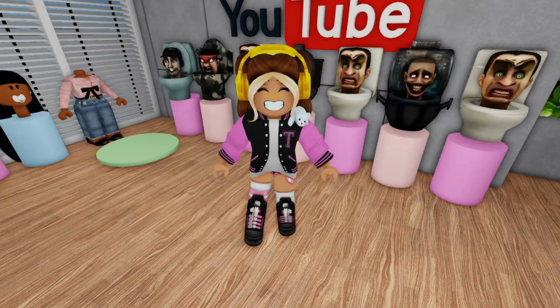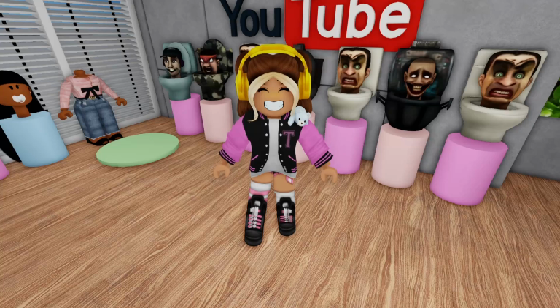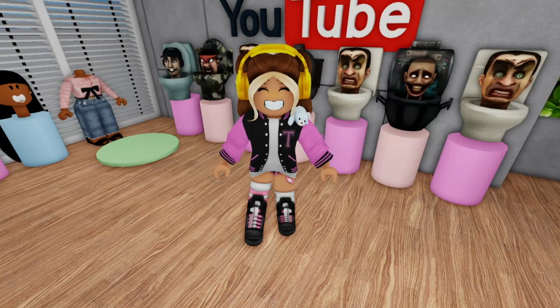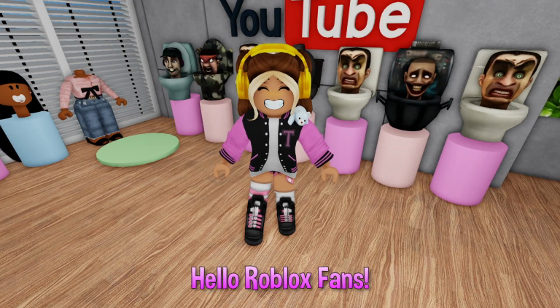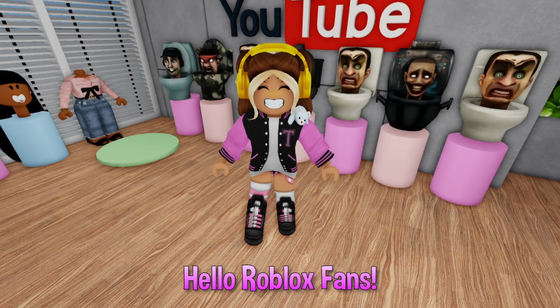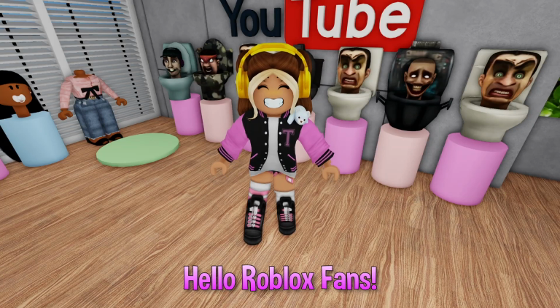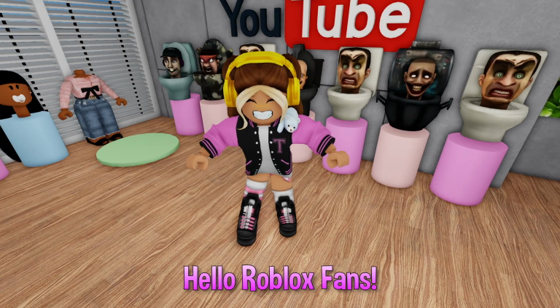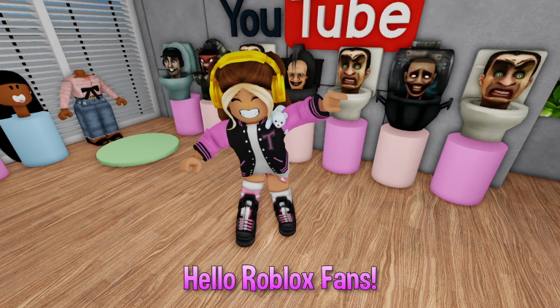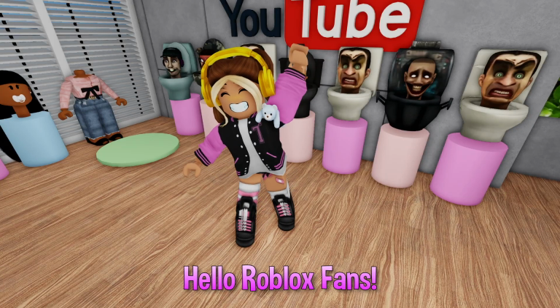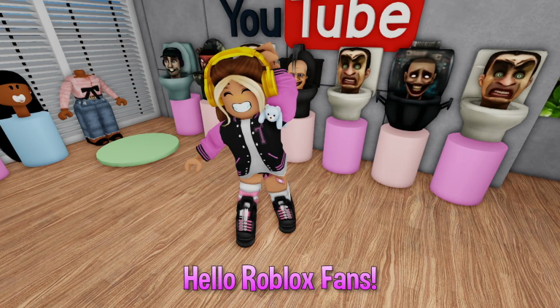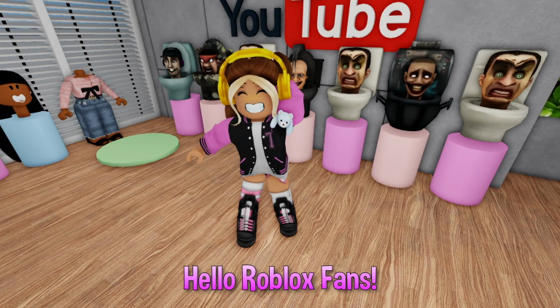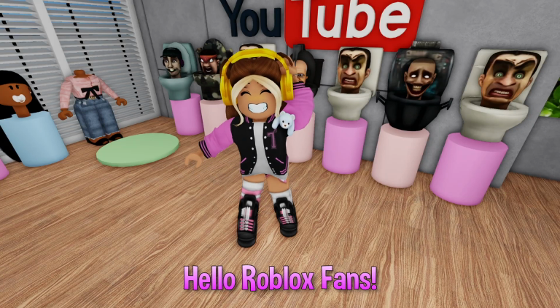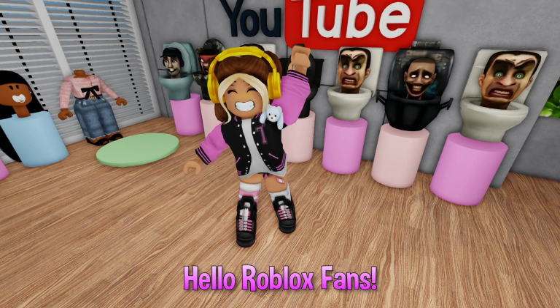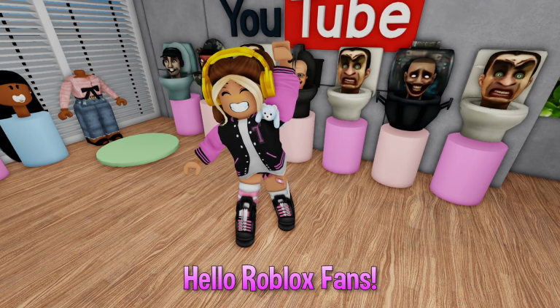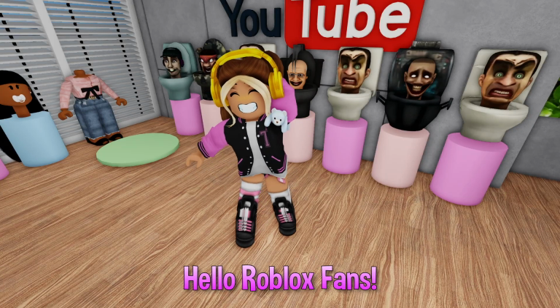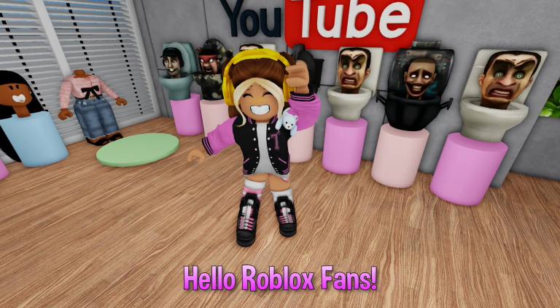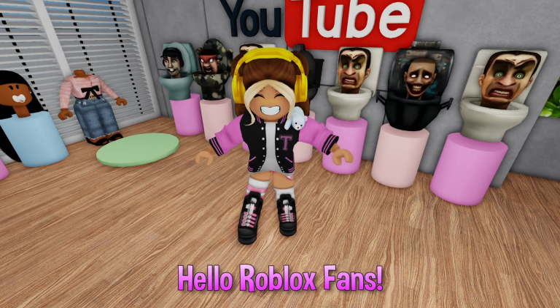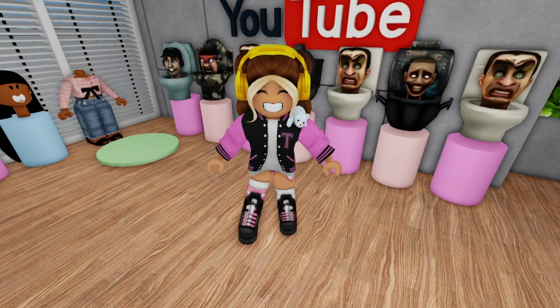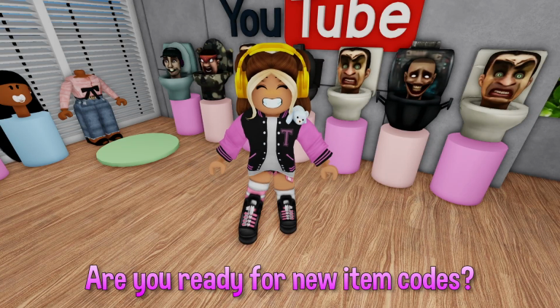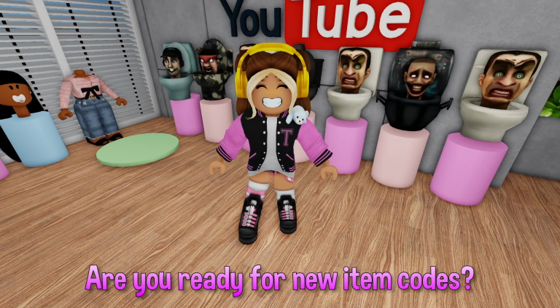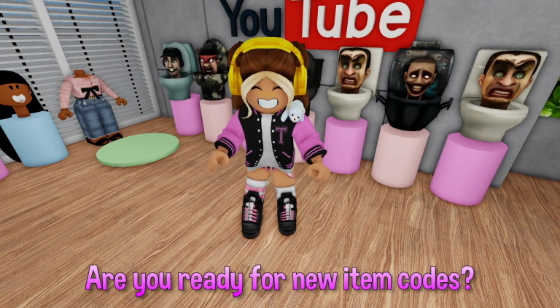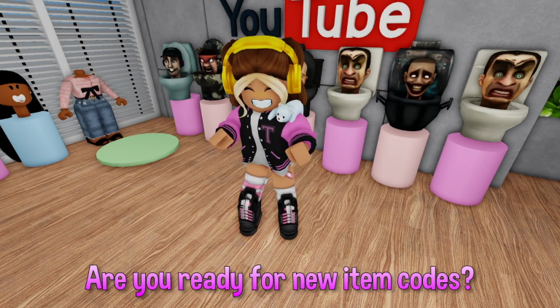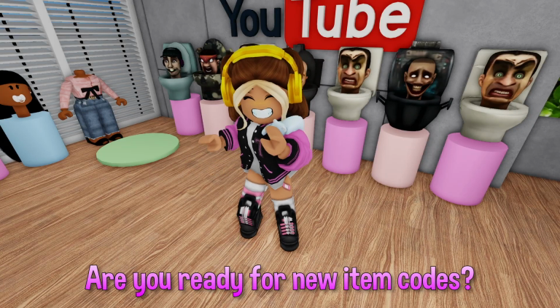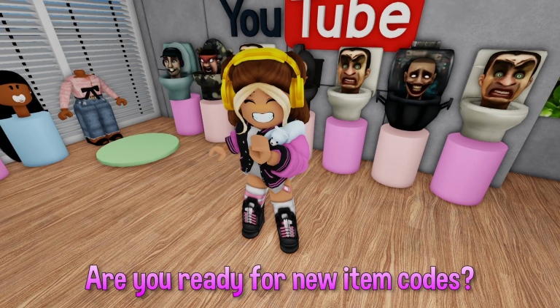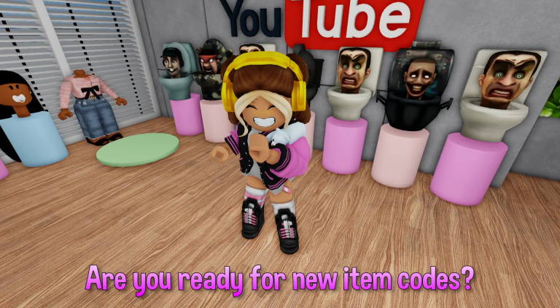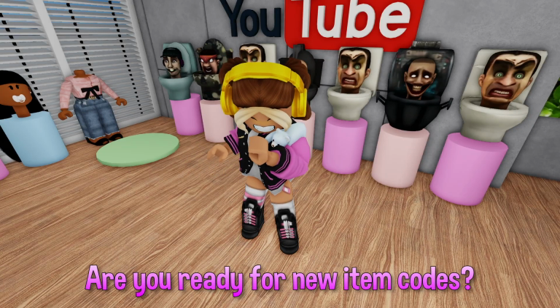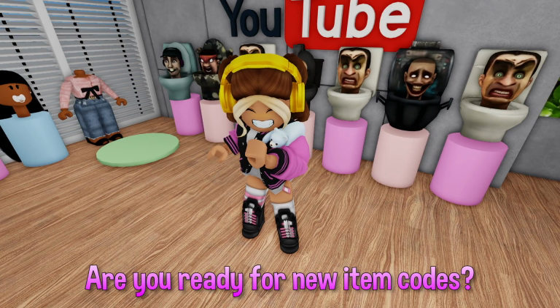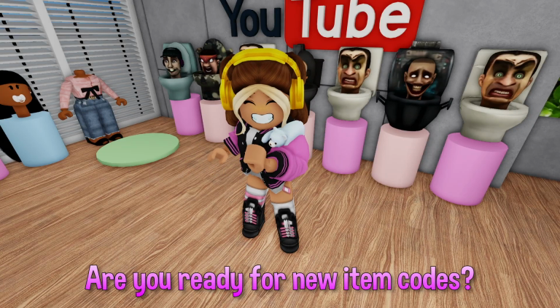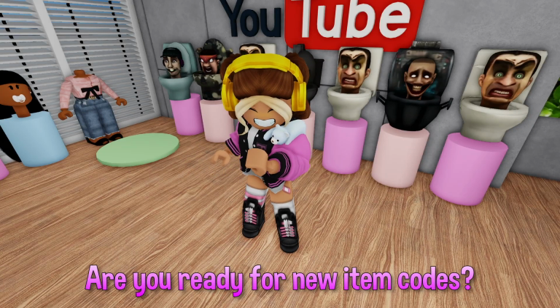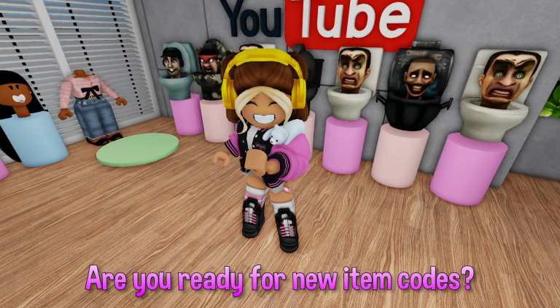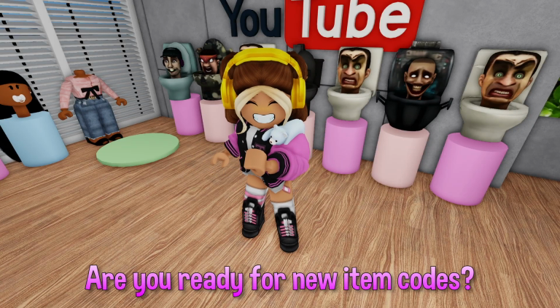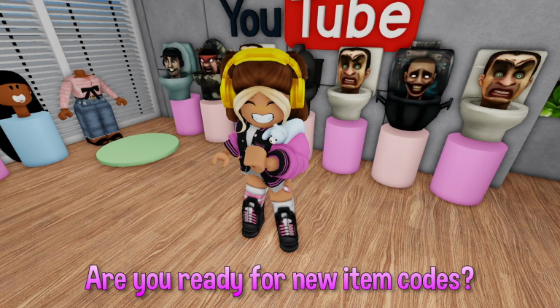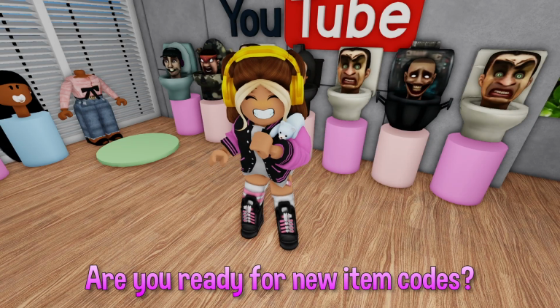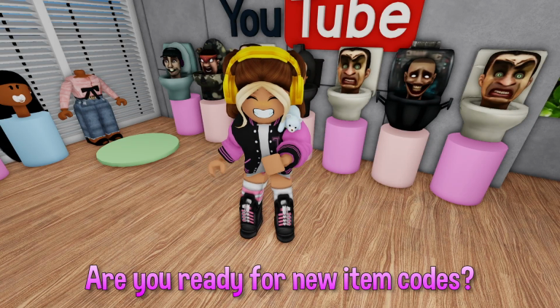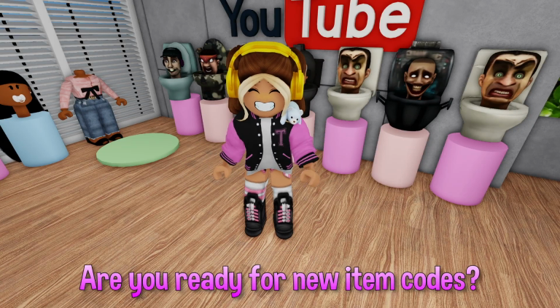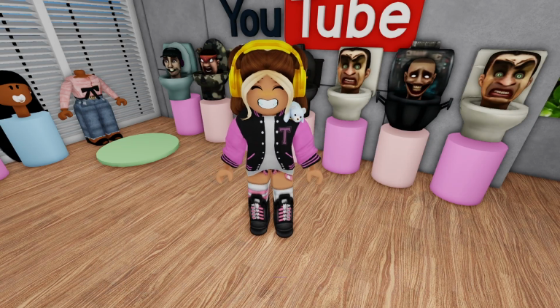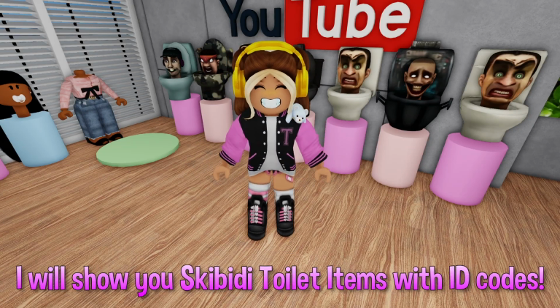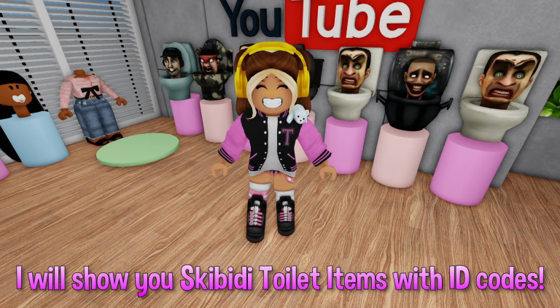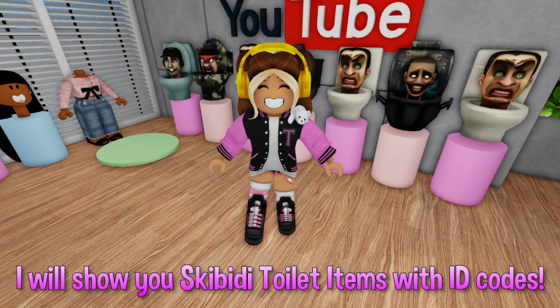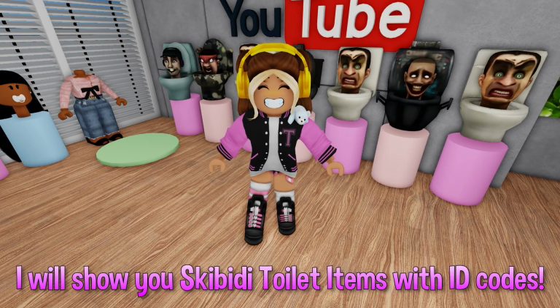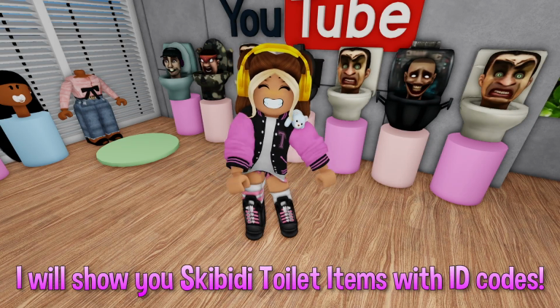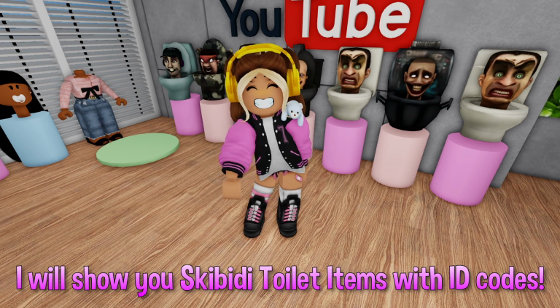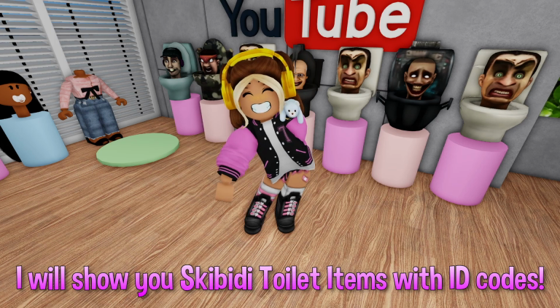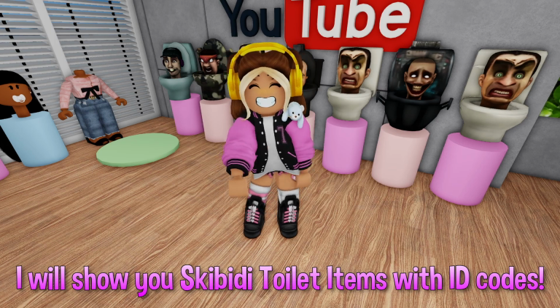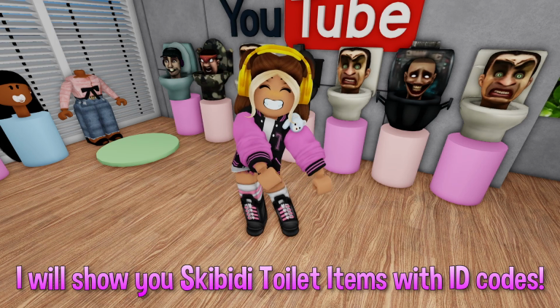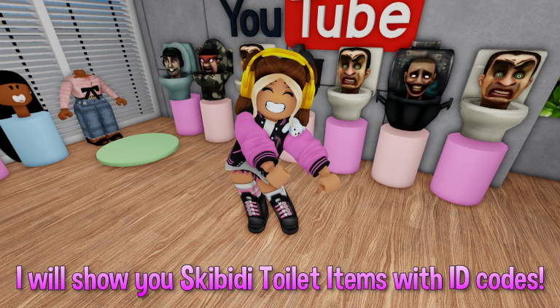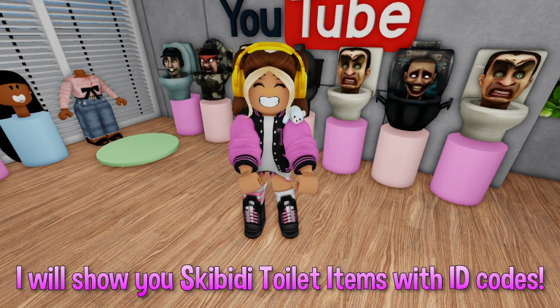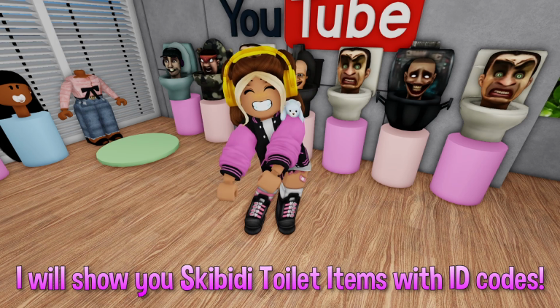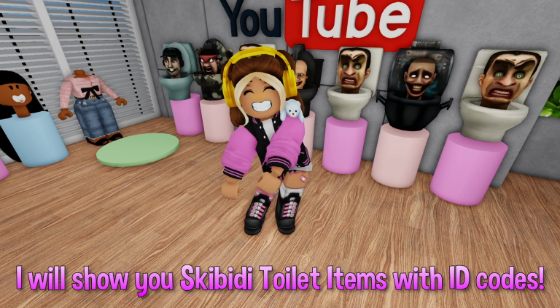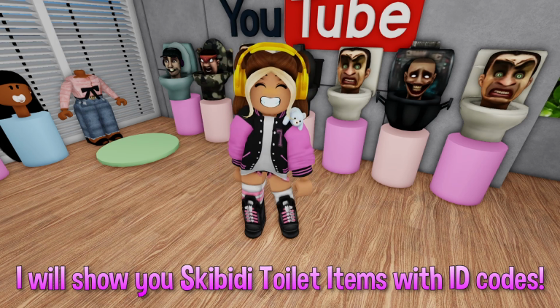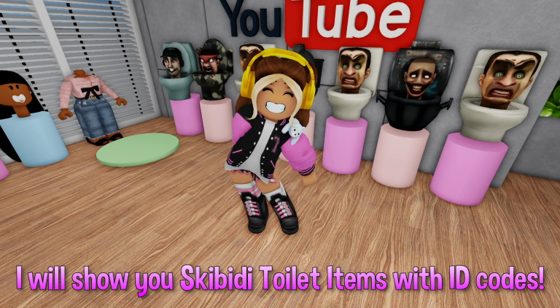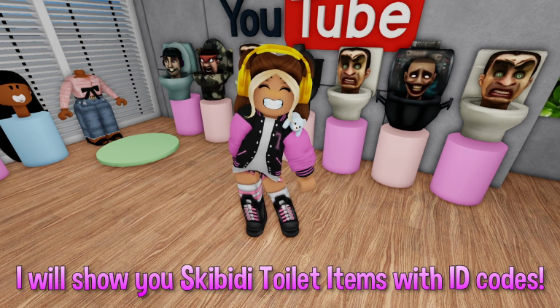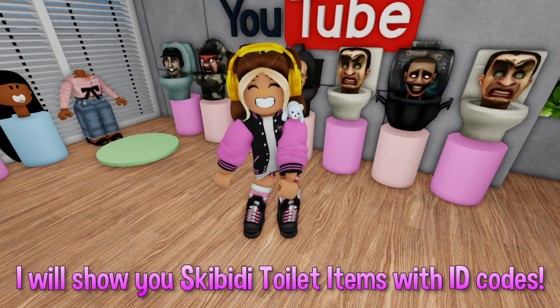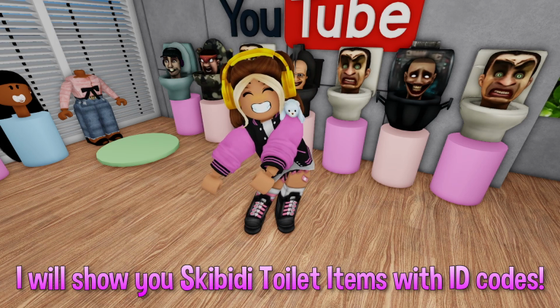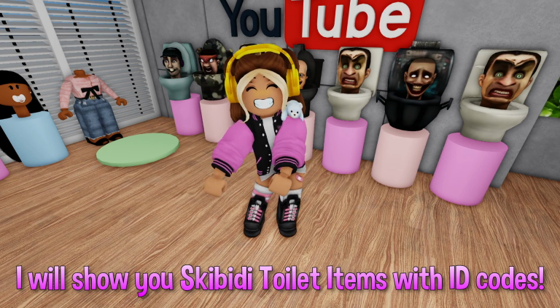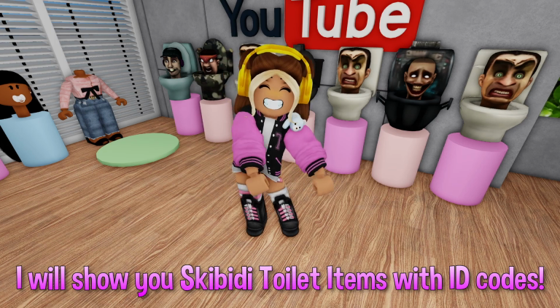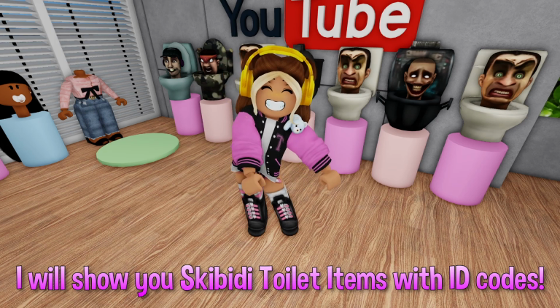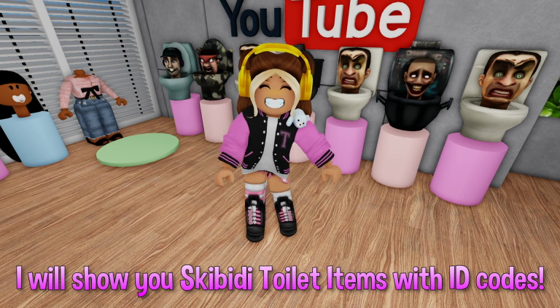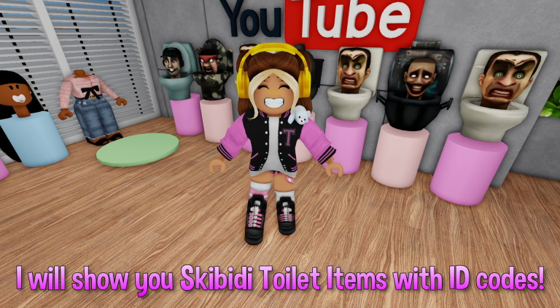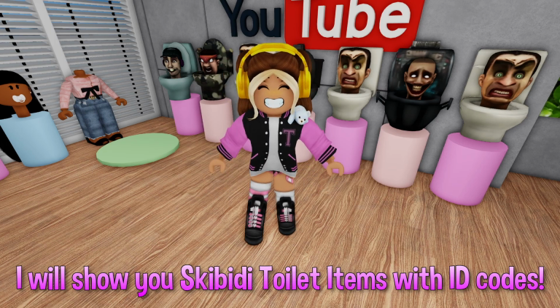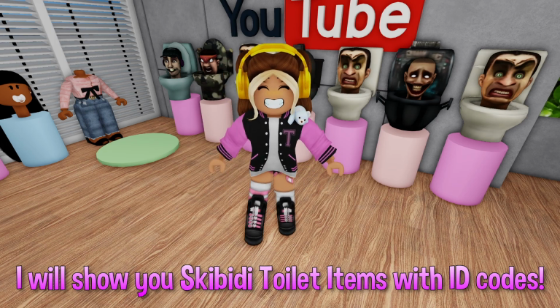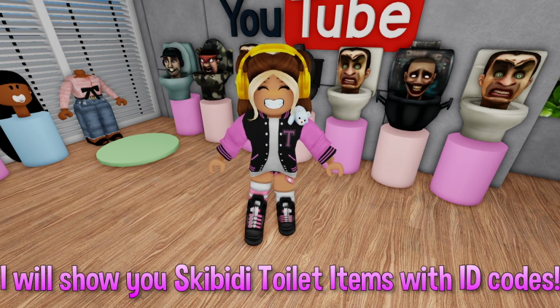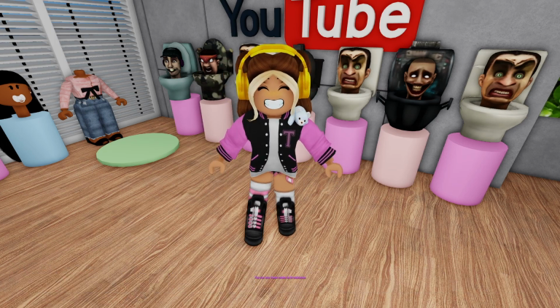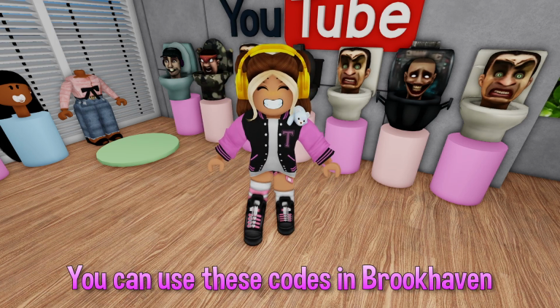Hello Roblox fans! Are you ready for new item codes? I will show you Skibidi Toilet items with ID codes.